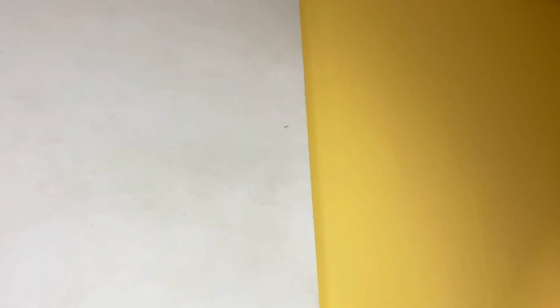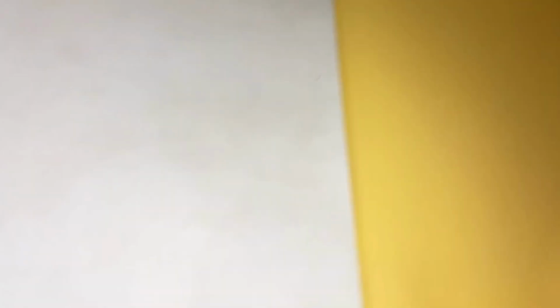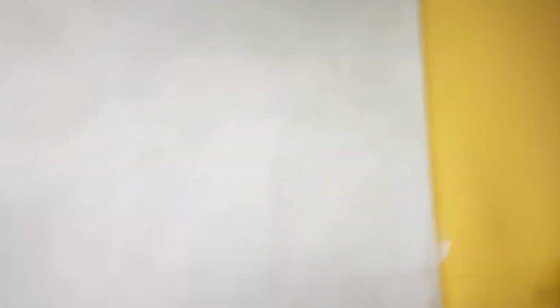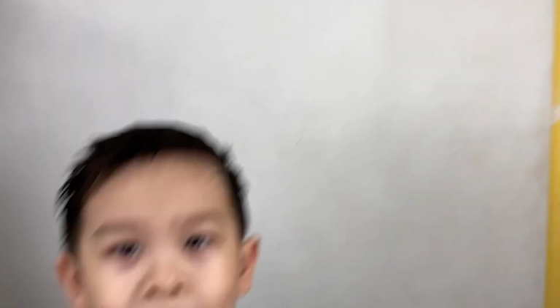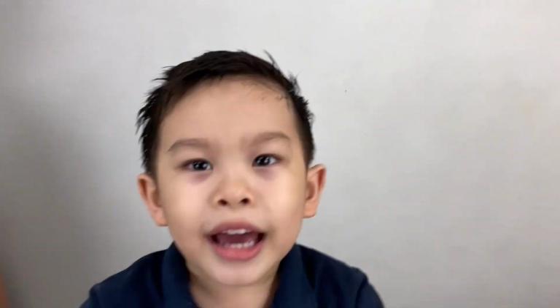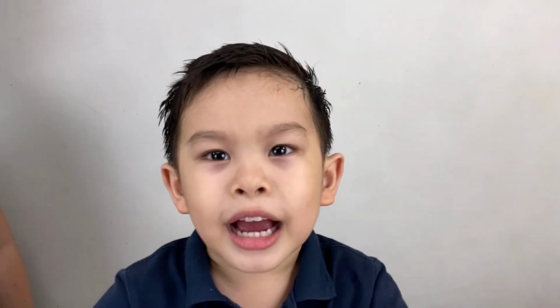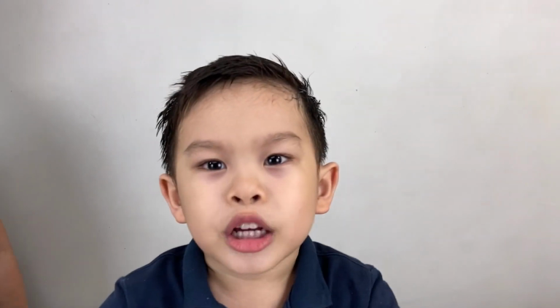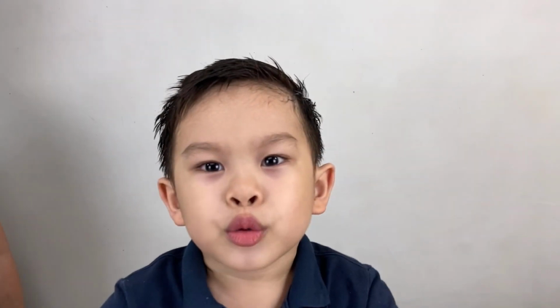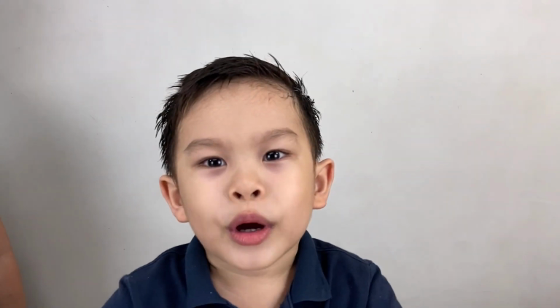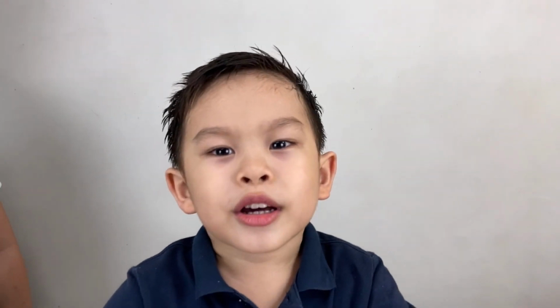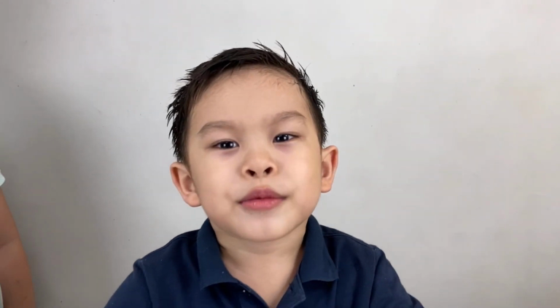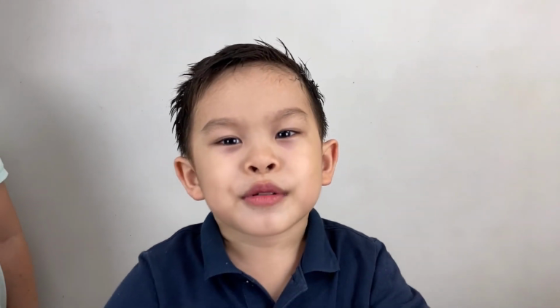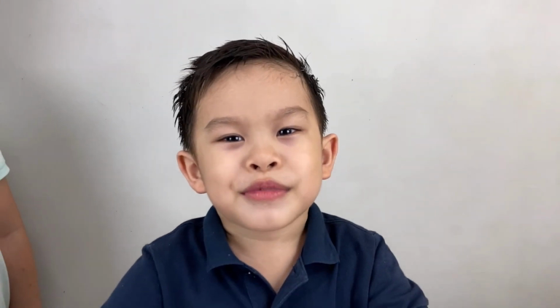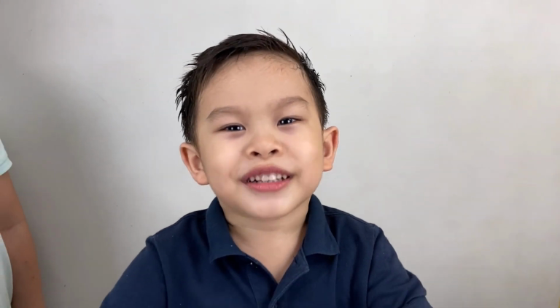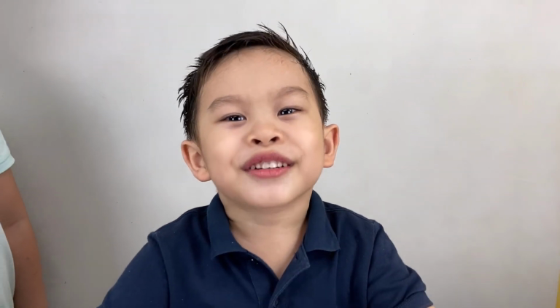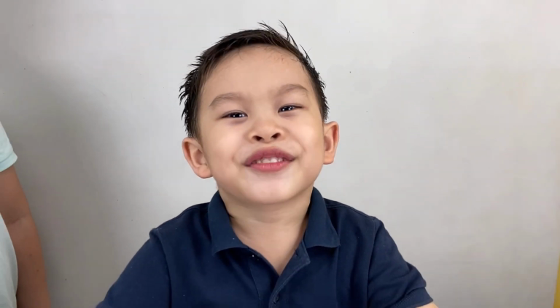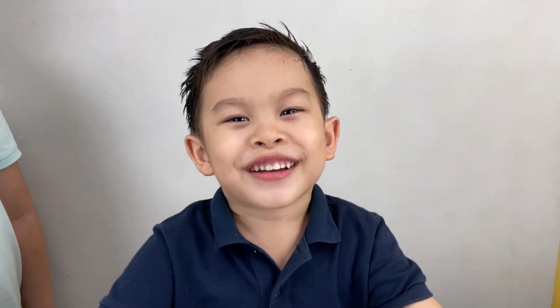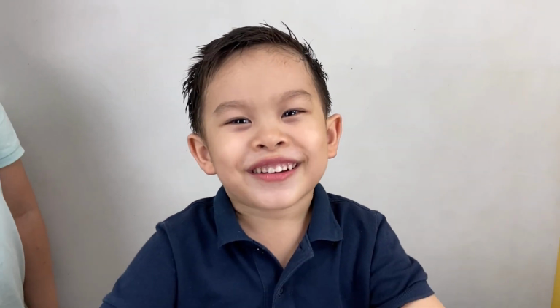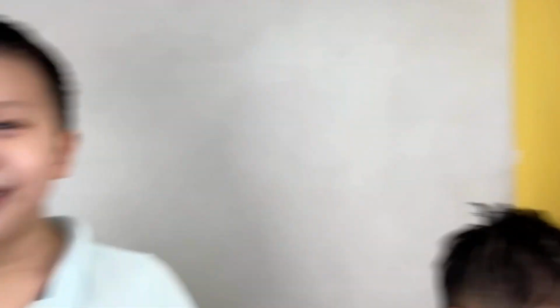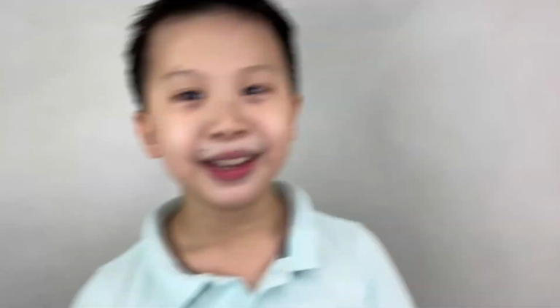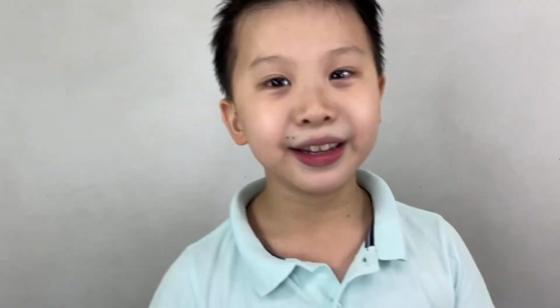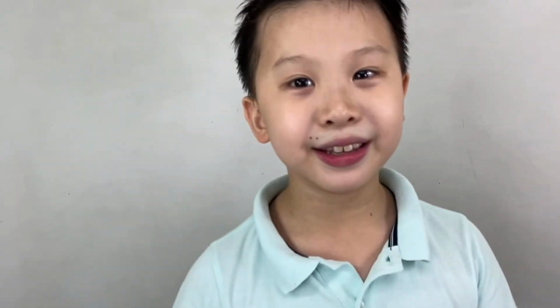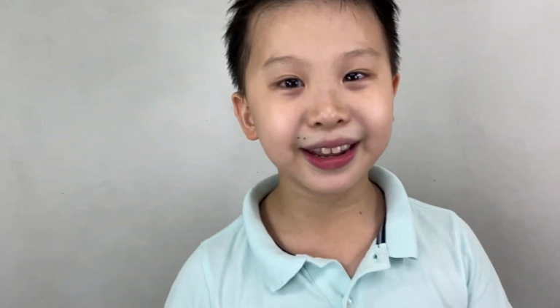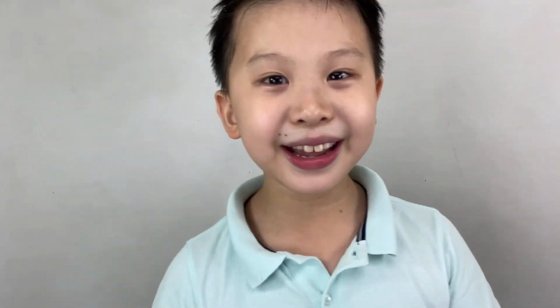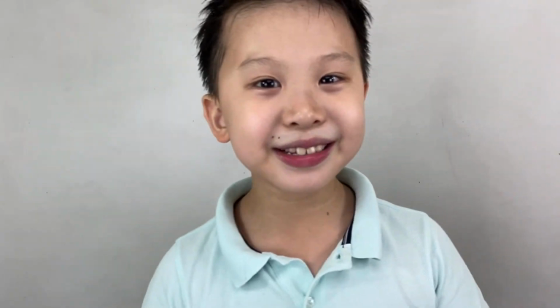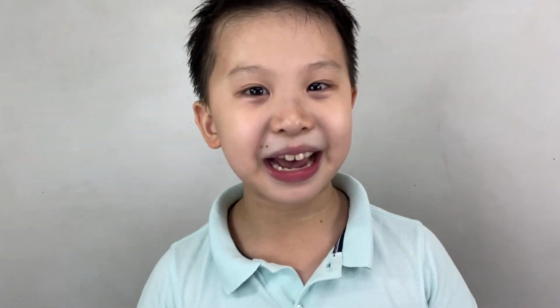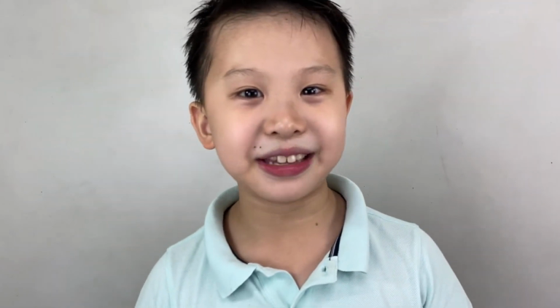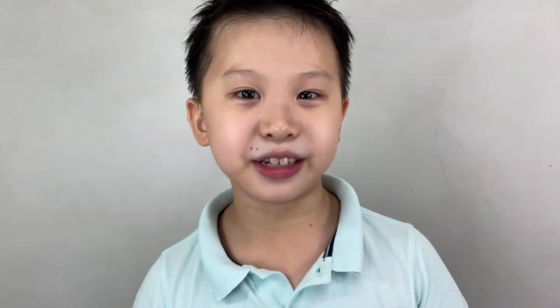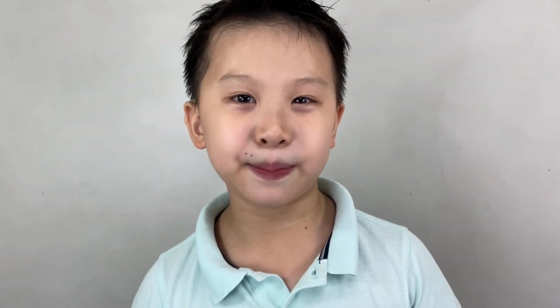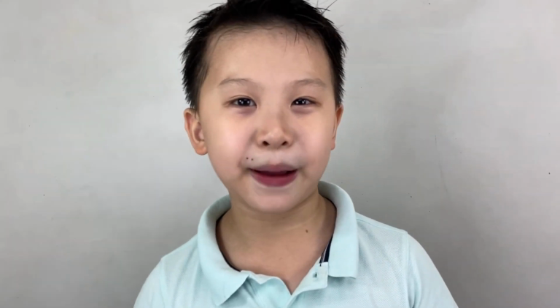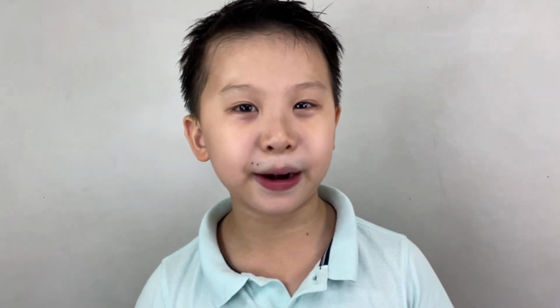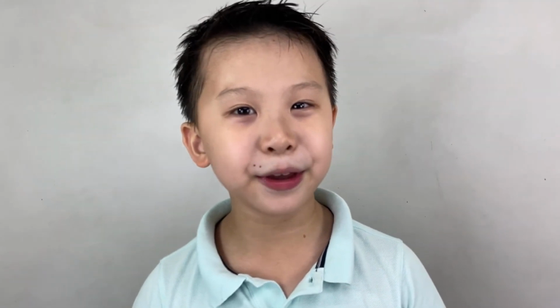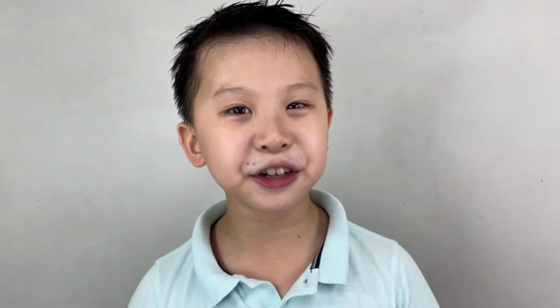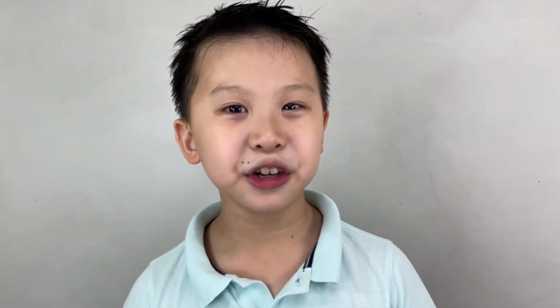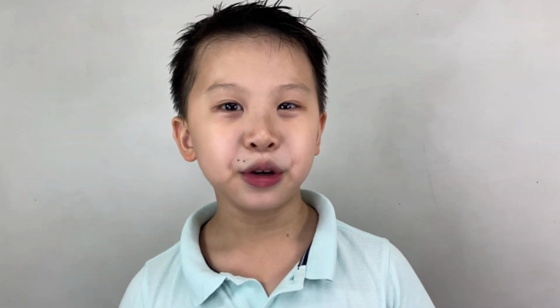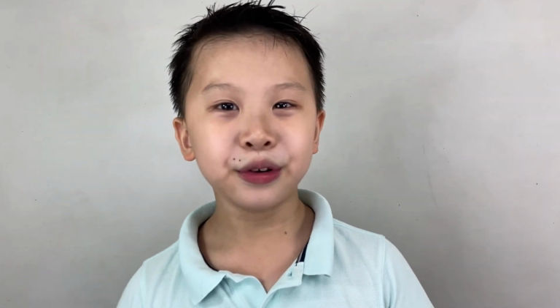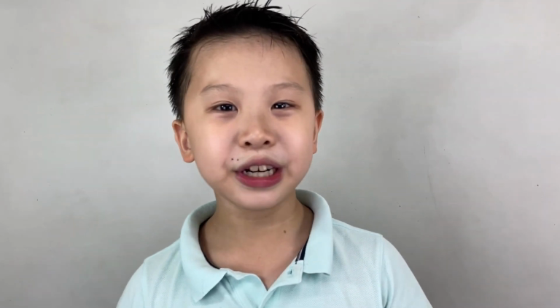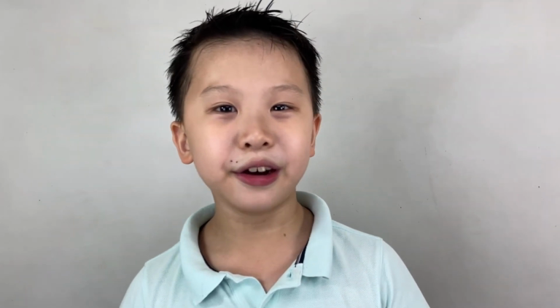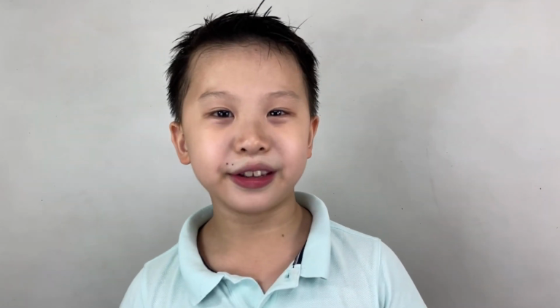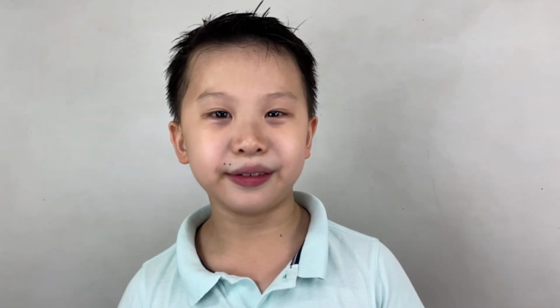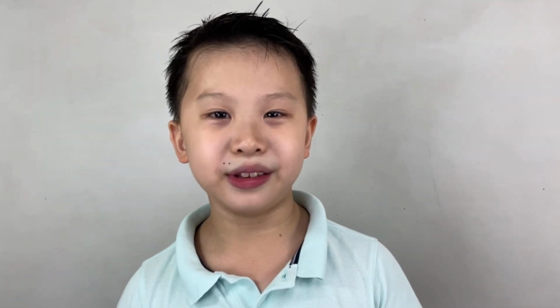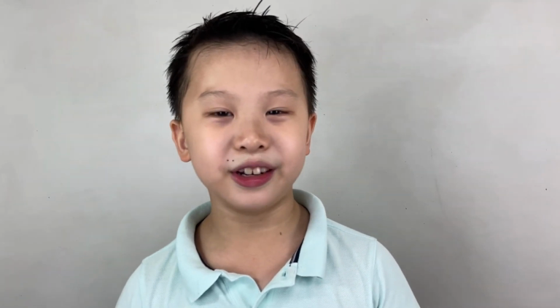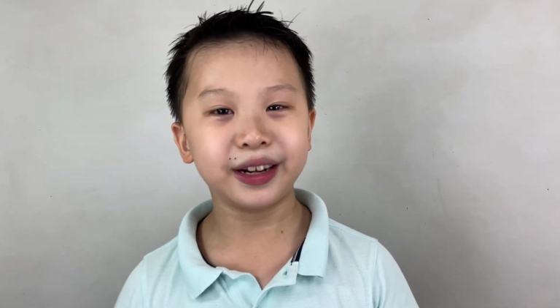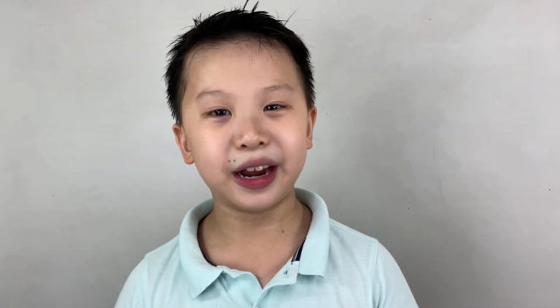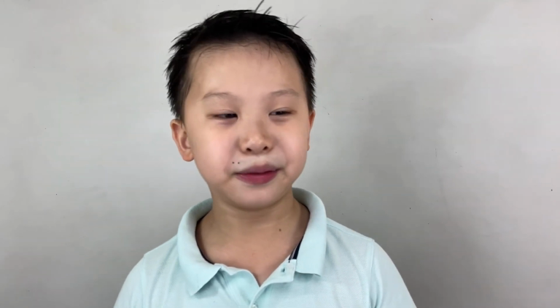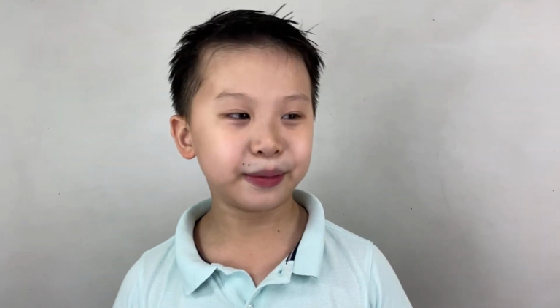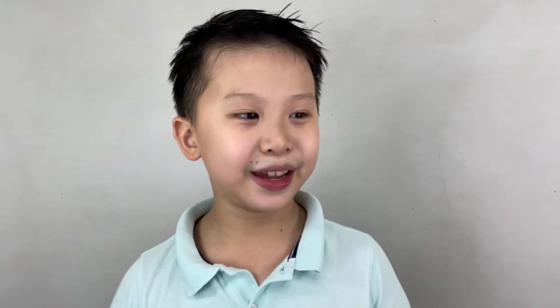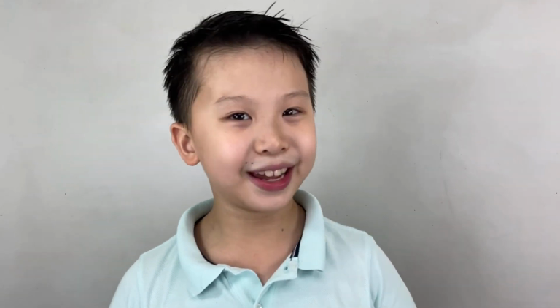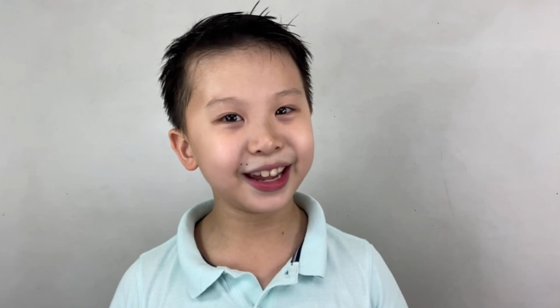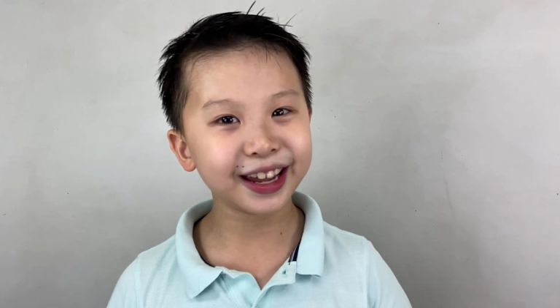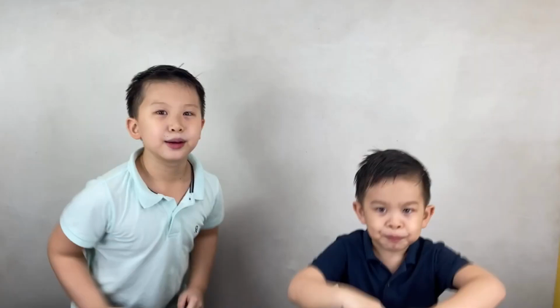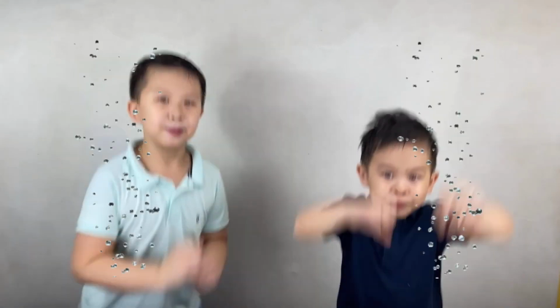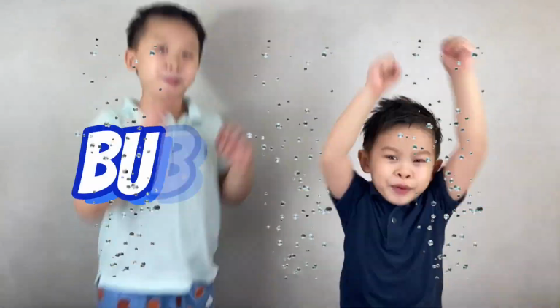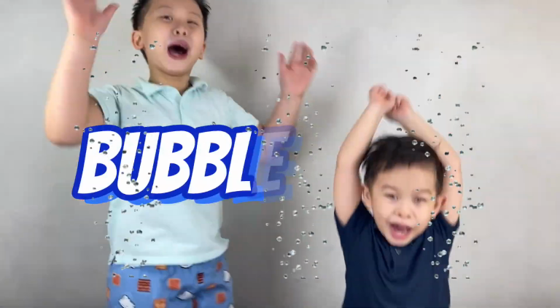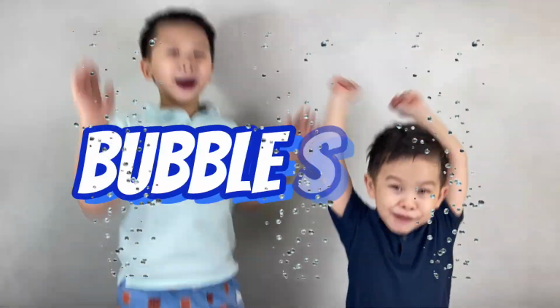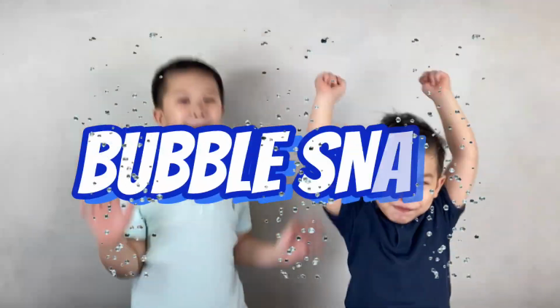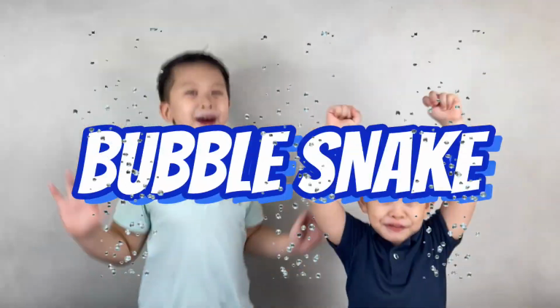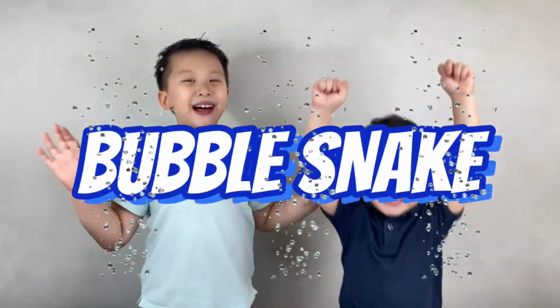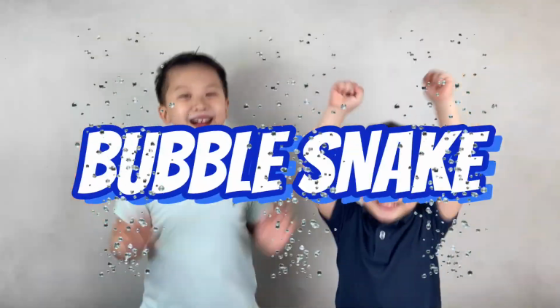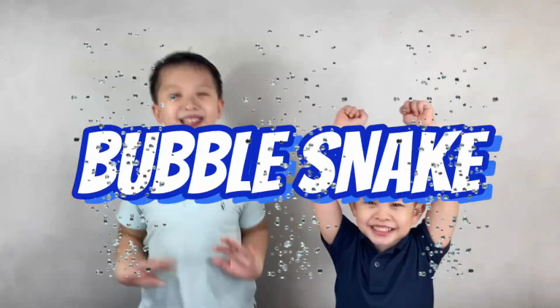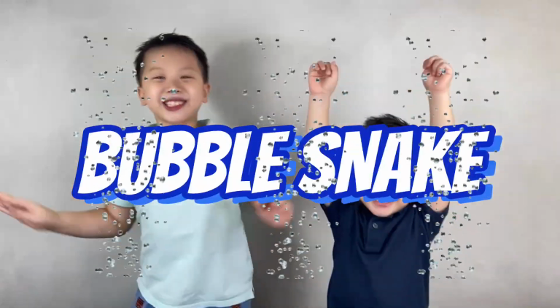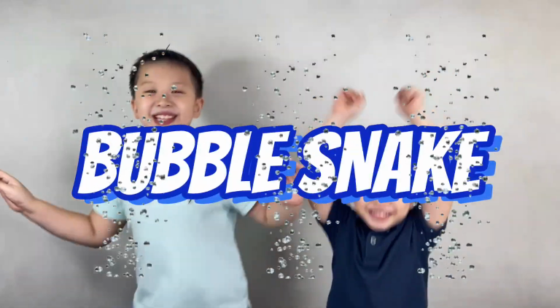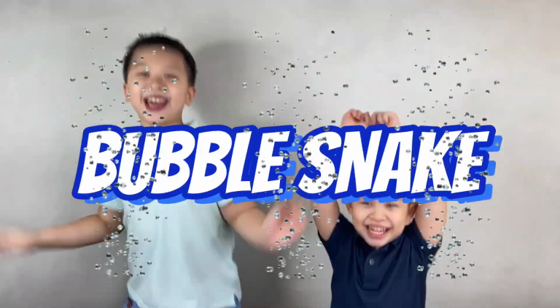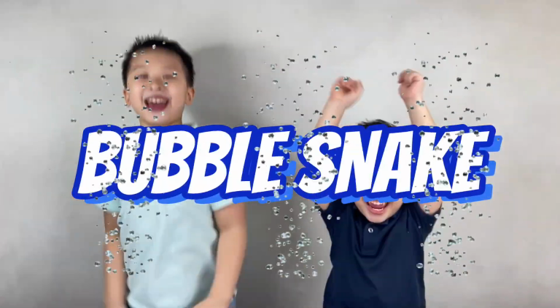Hi guys, welcome to Blurry Funko. In today's science experiment, we're going to learn how to make Bumple Snake!